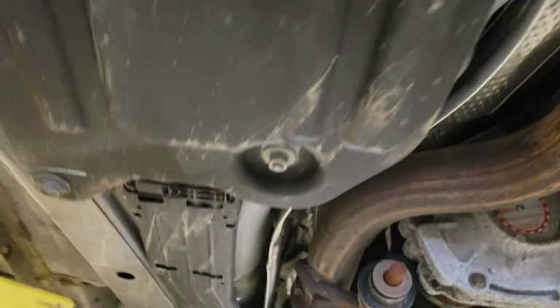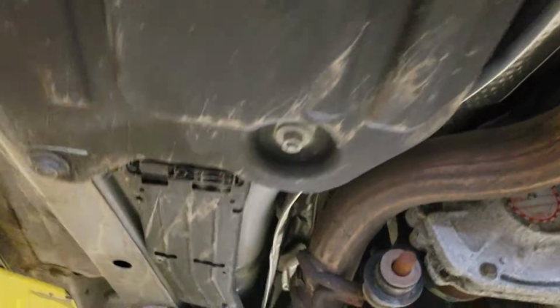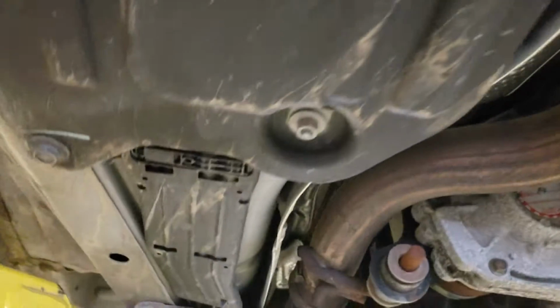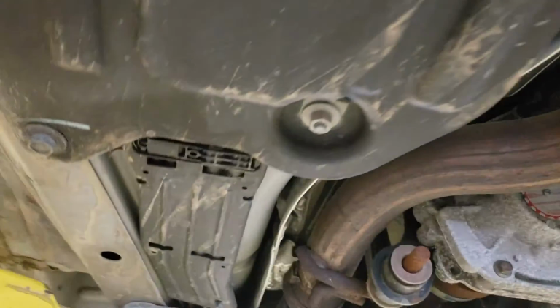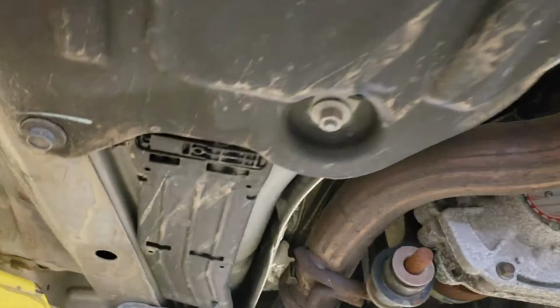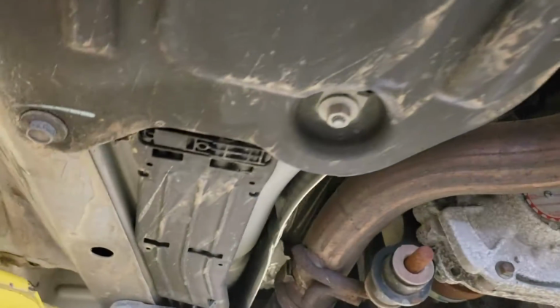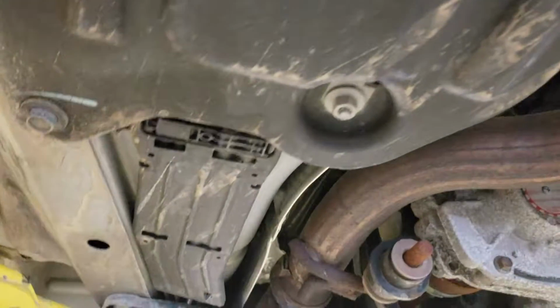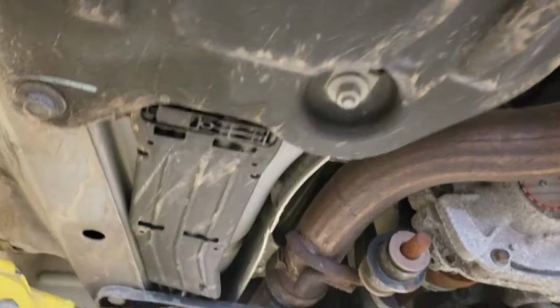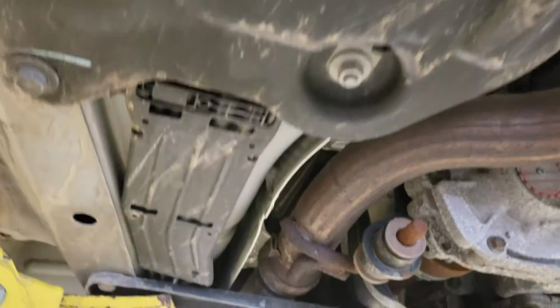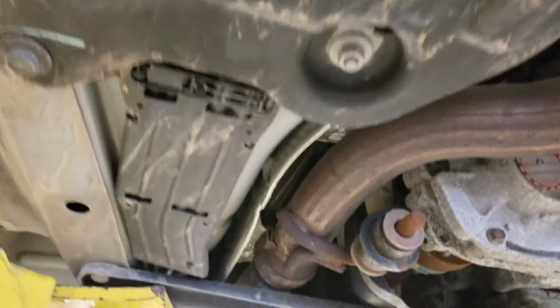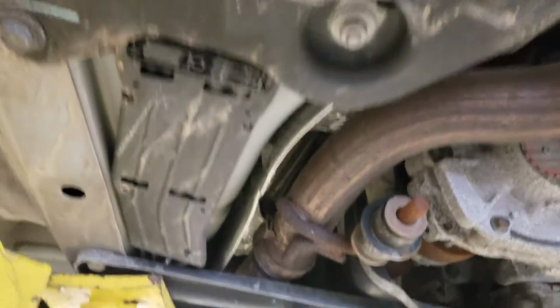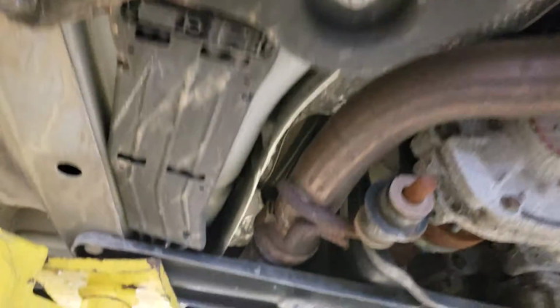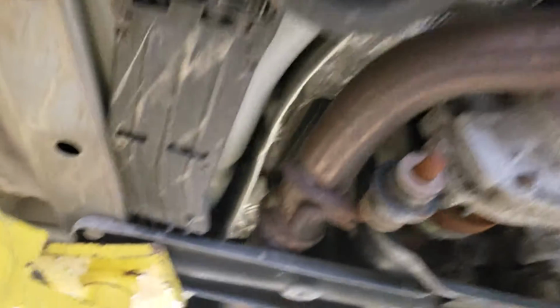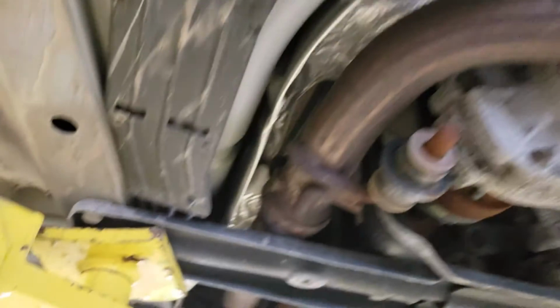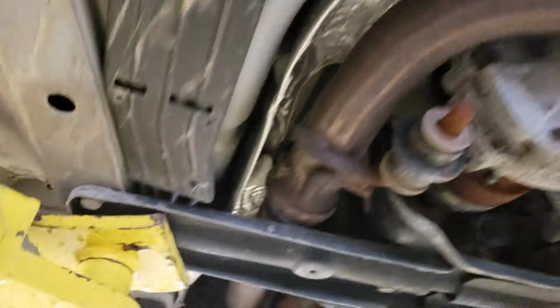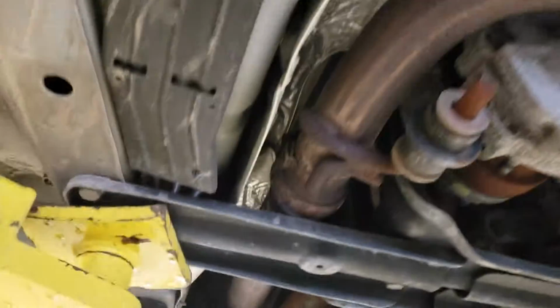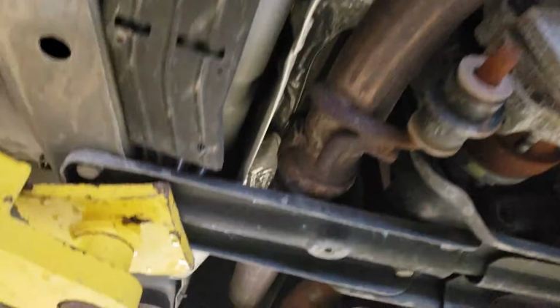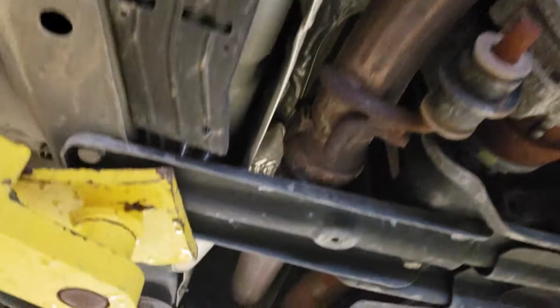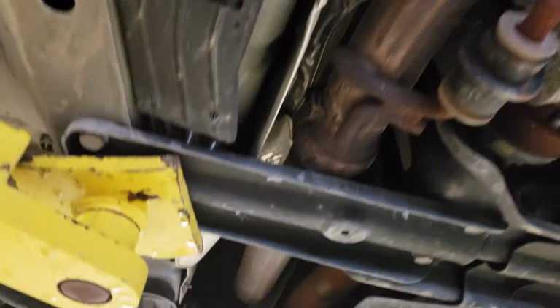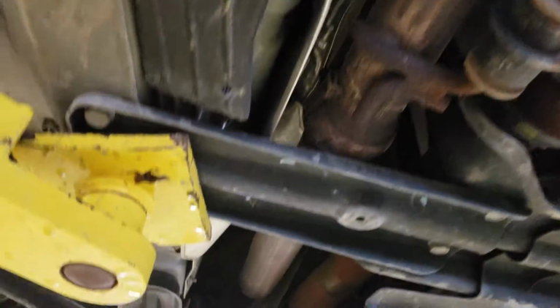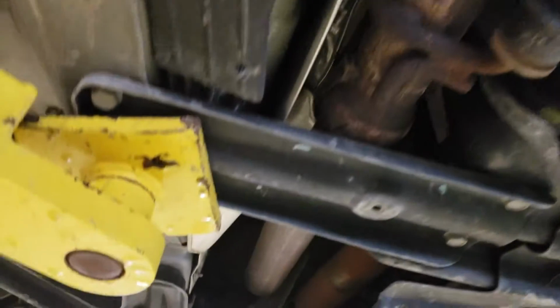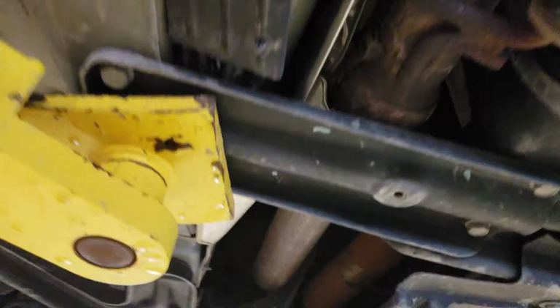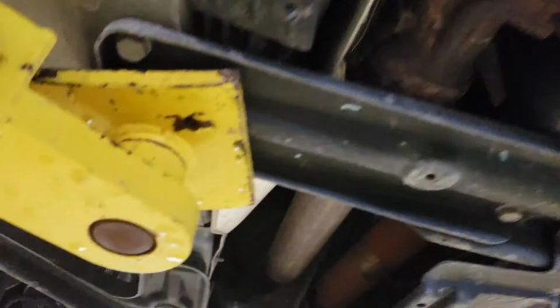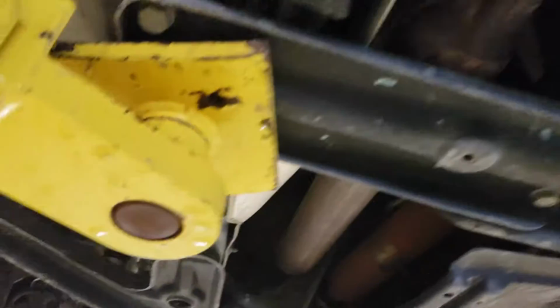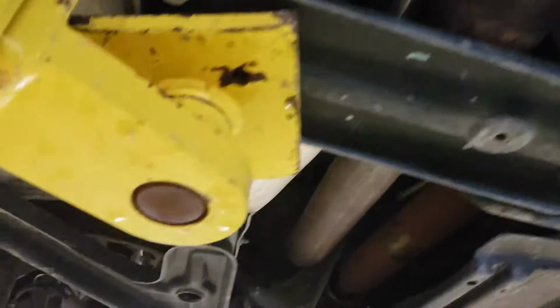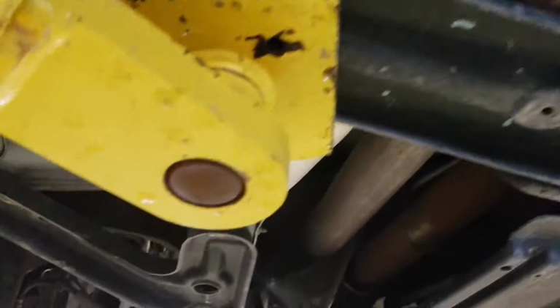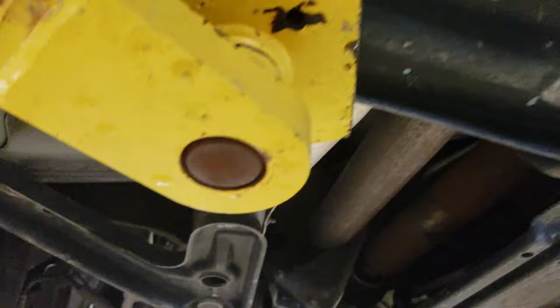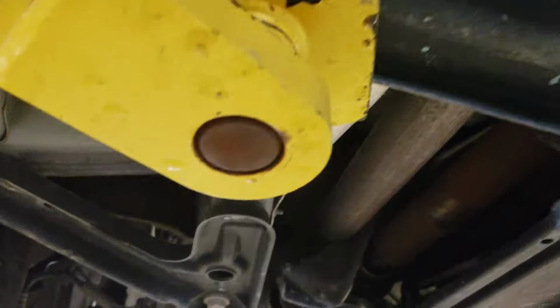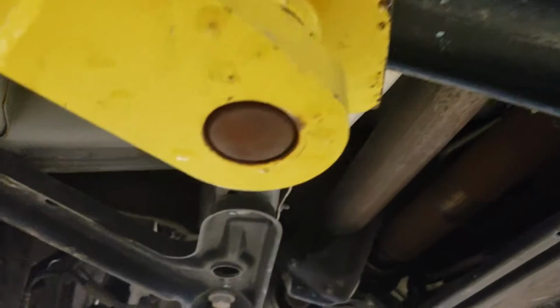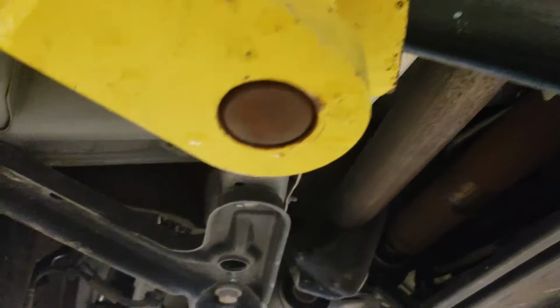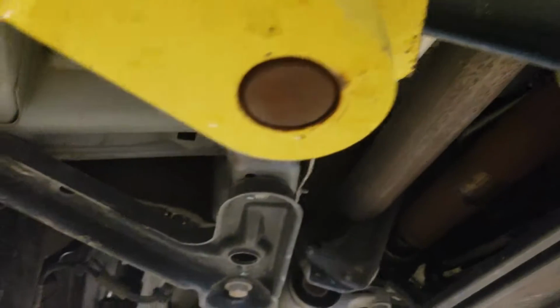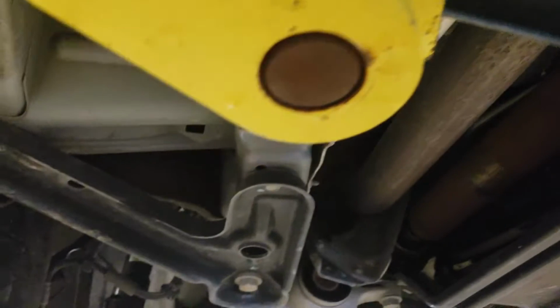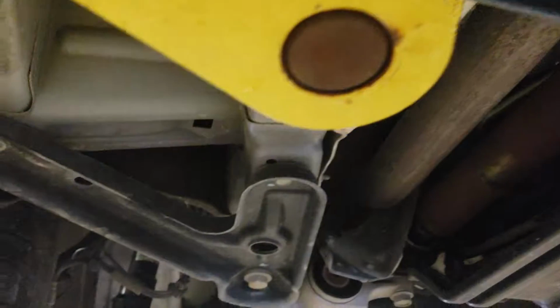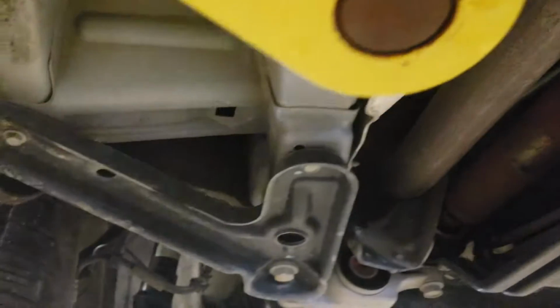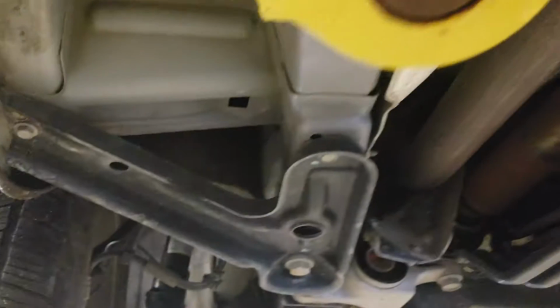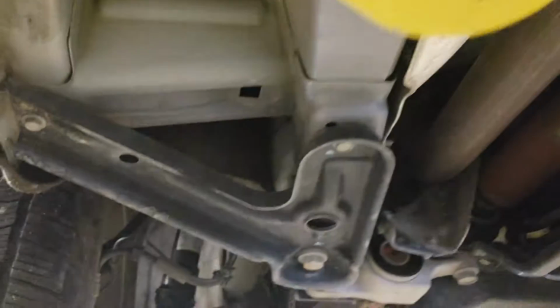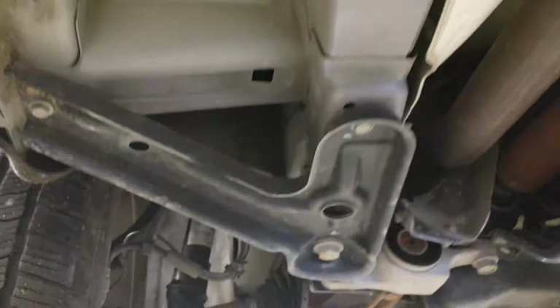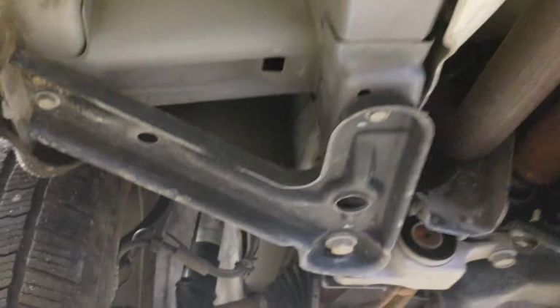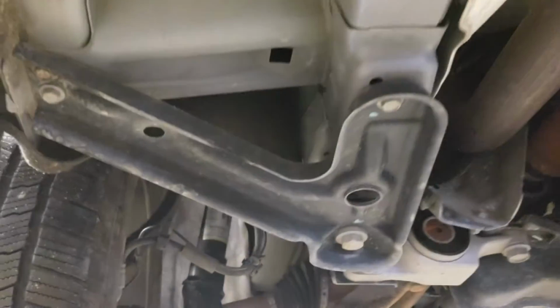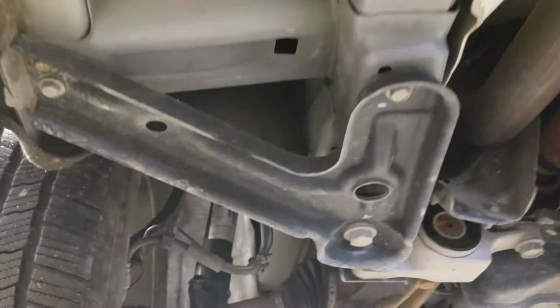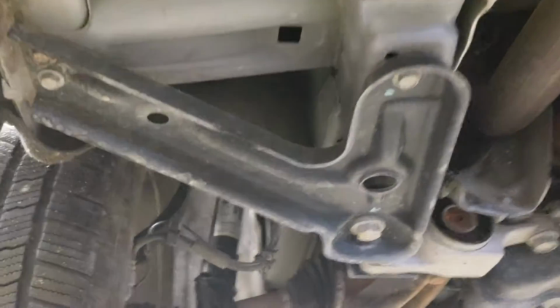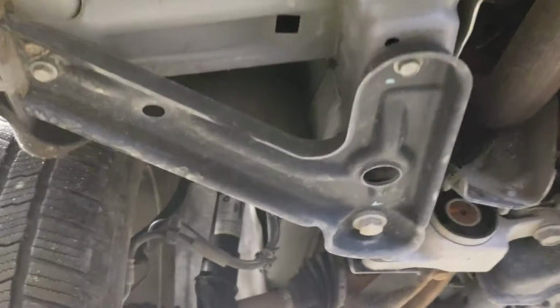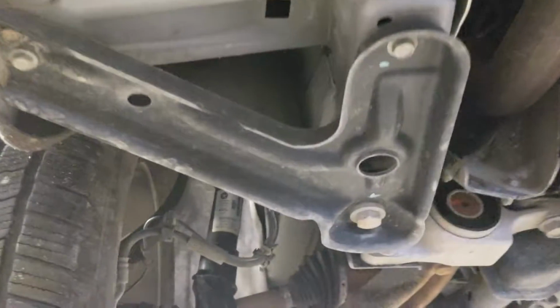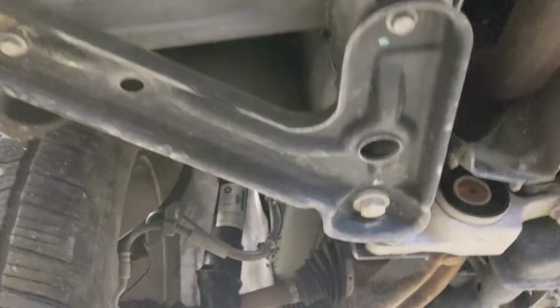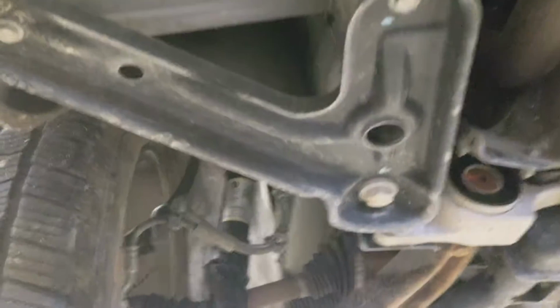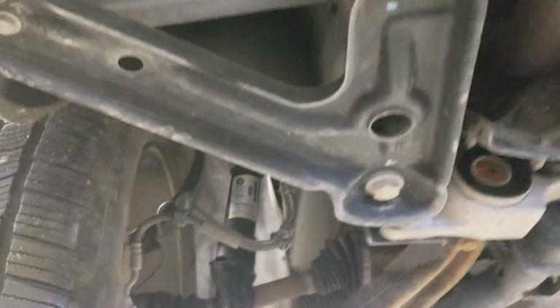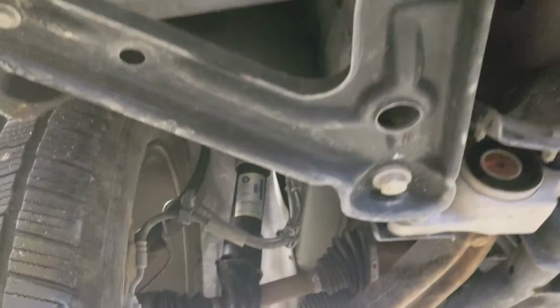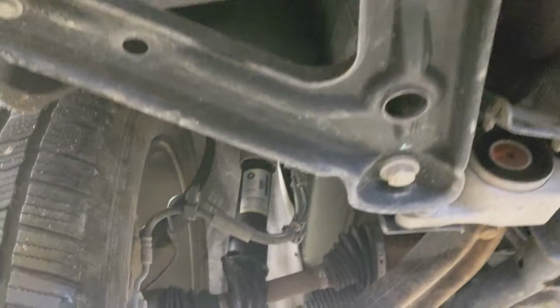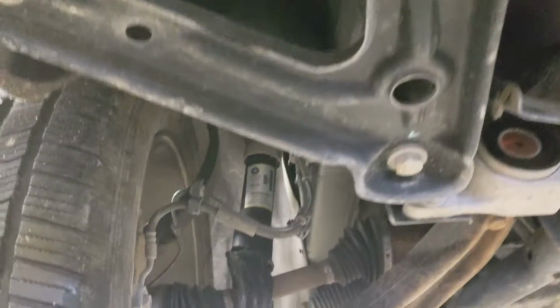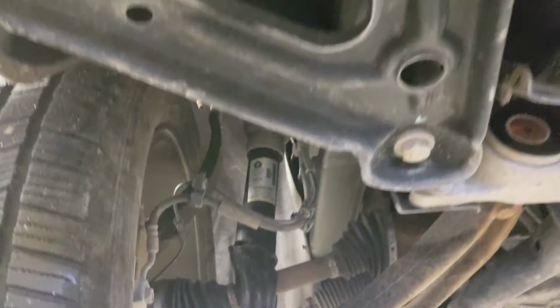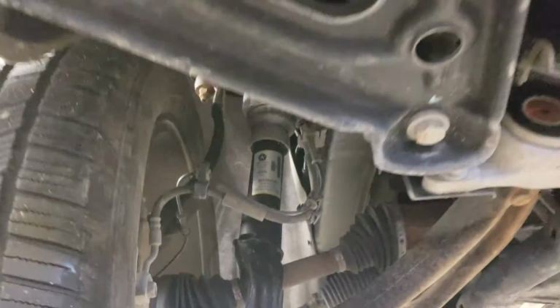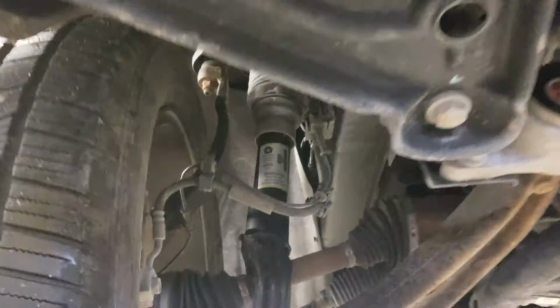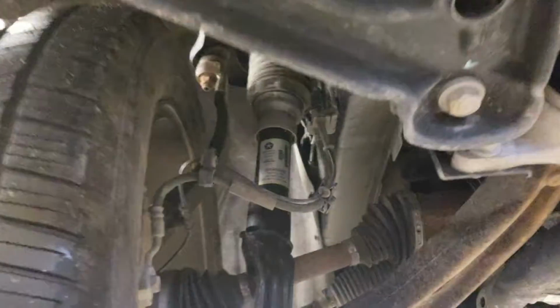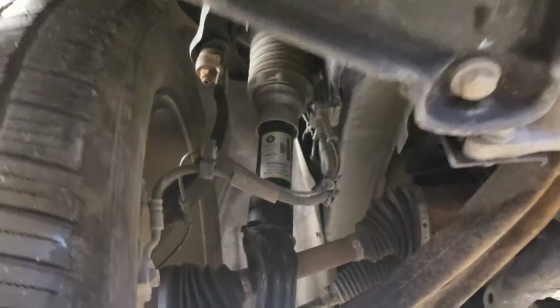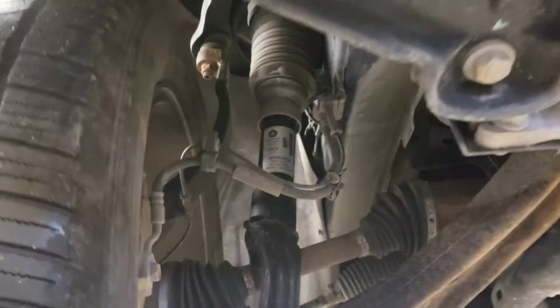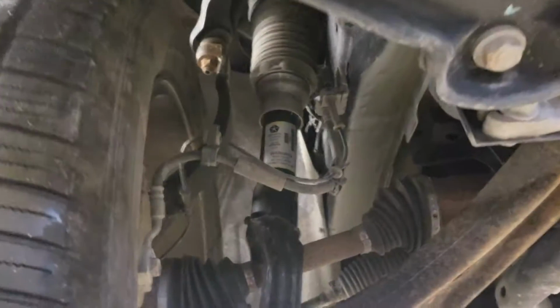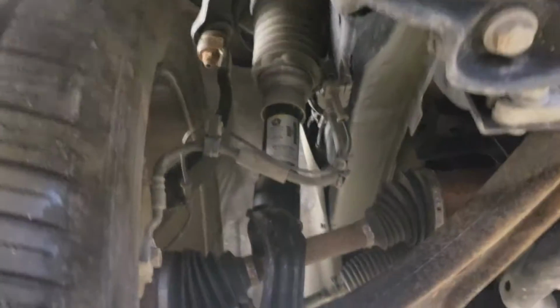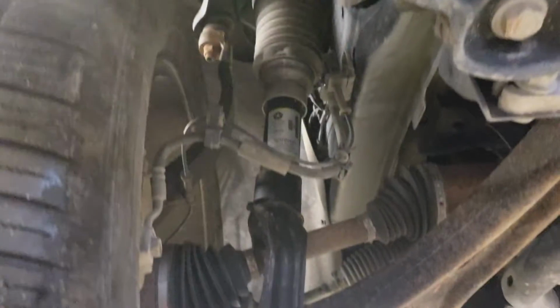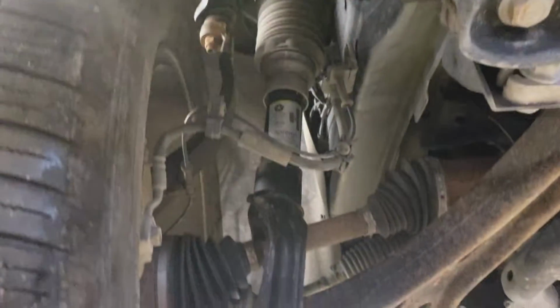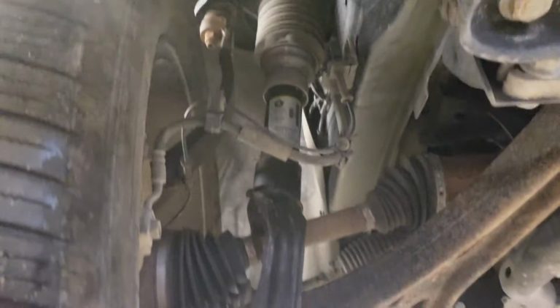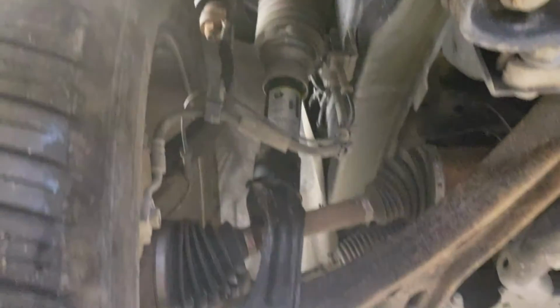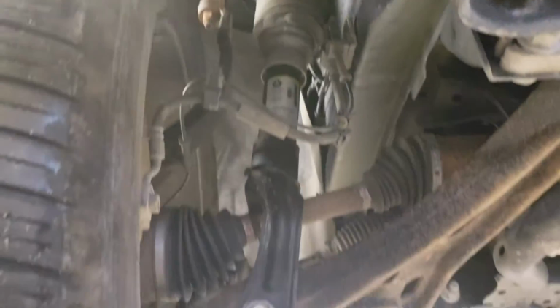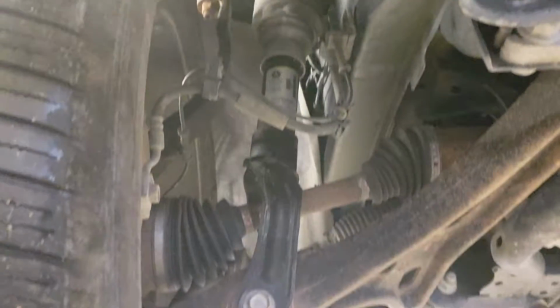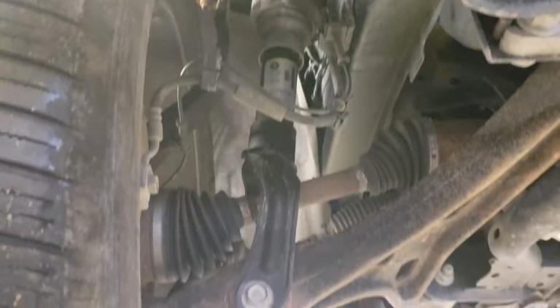So there's your exhaust there. Coming up to the front side, here's your front driver's side tire.